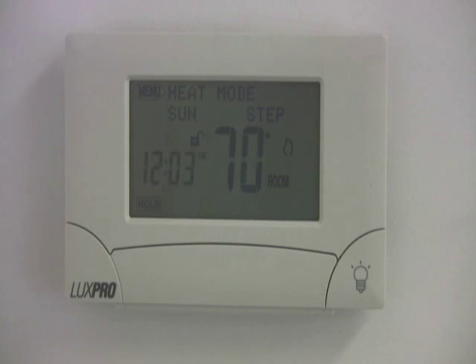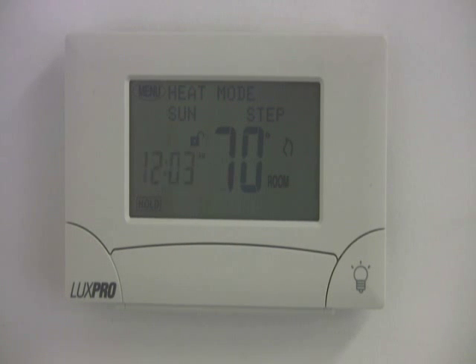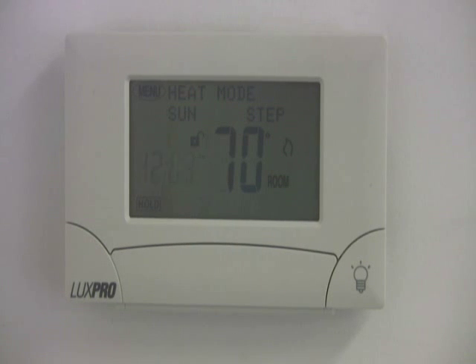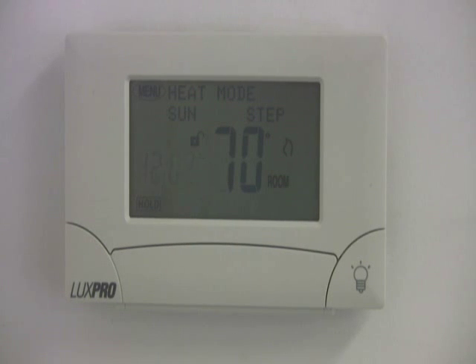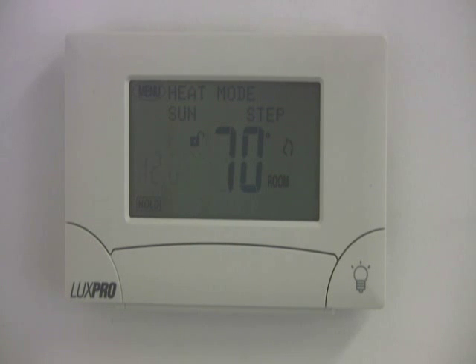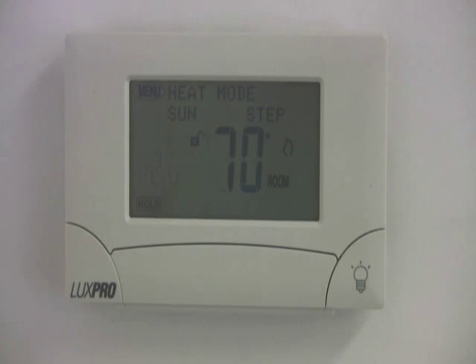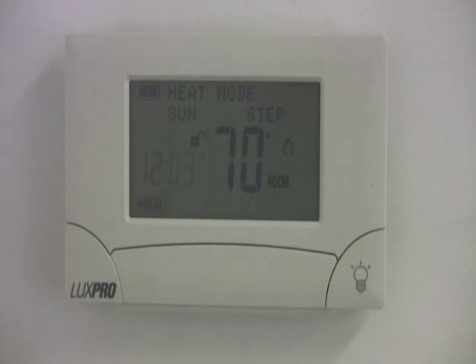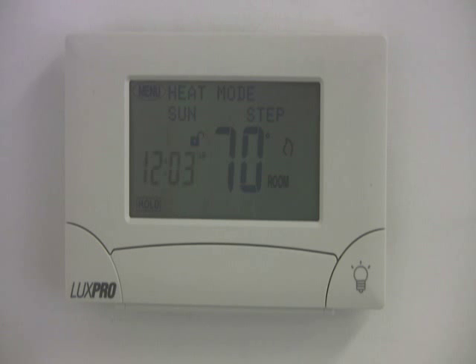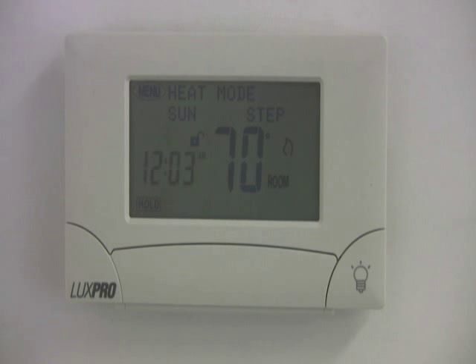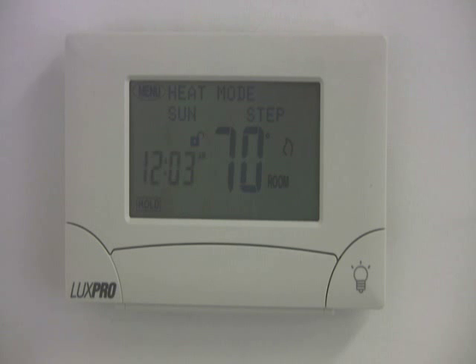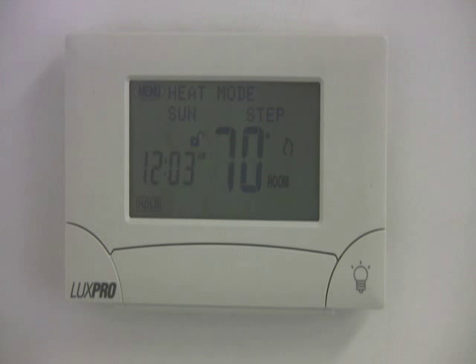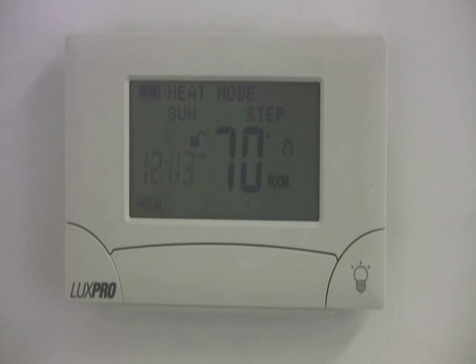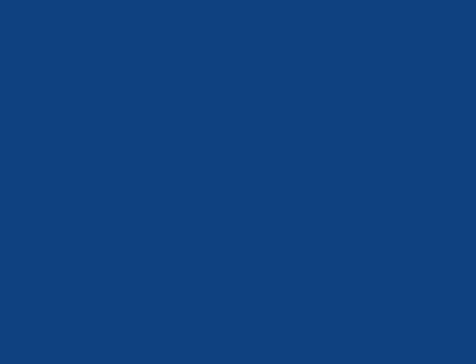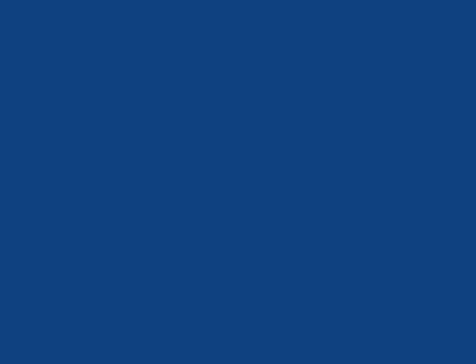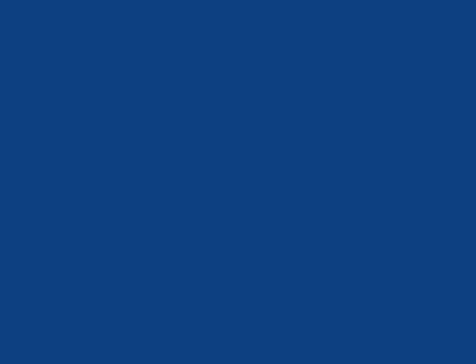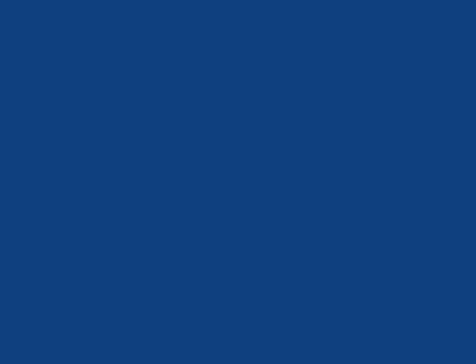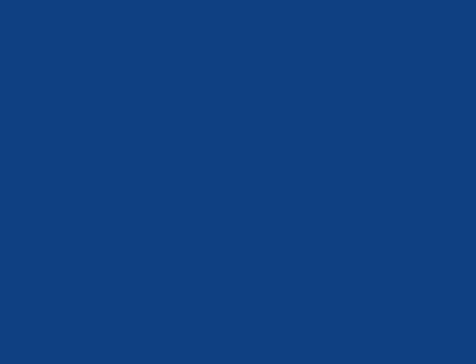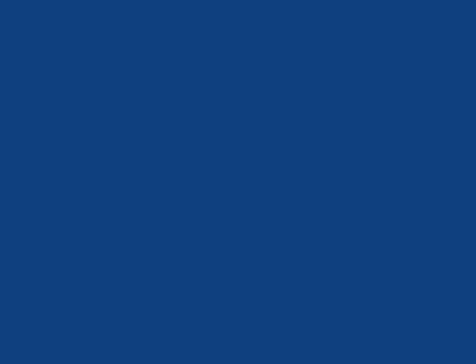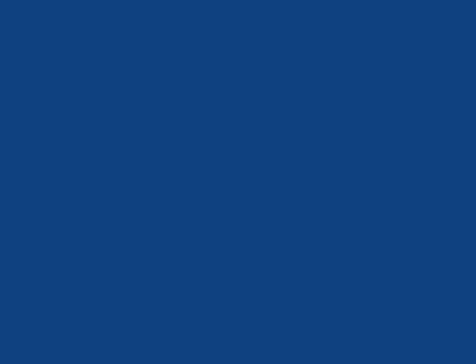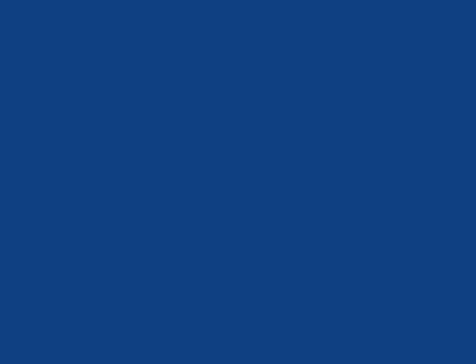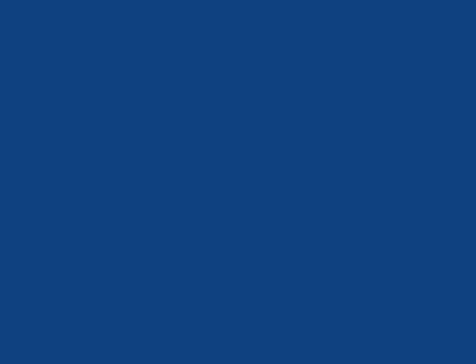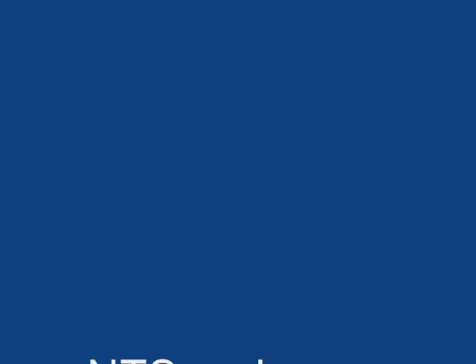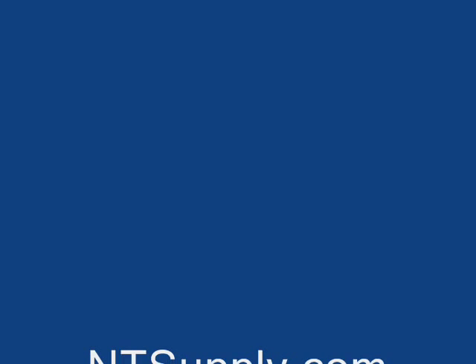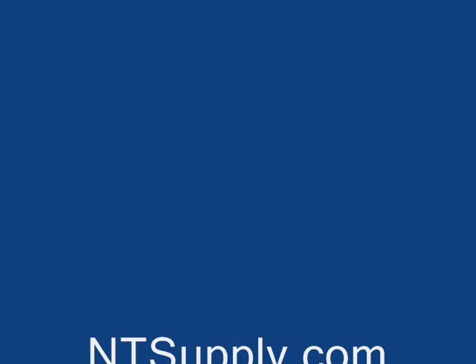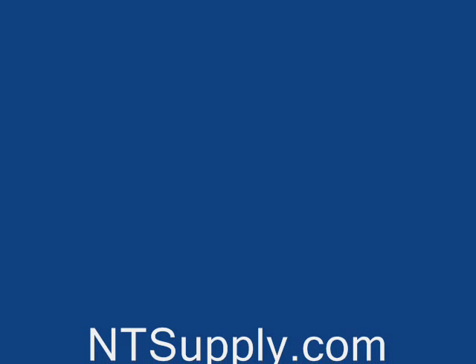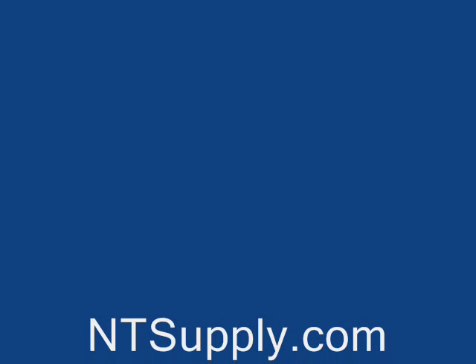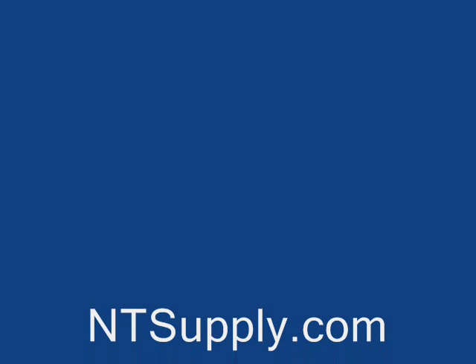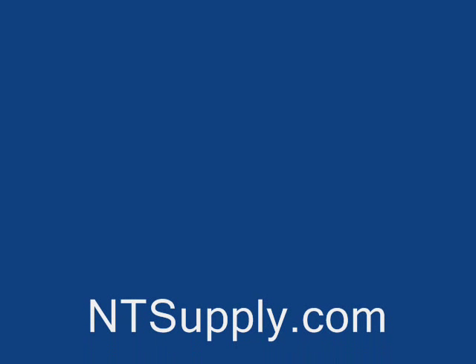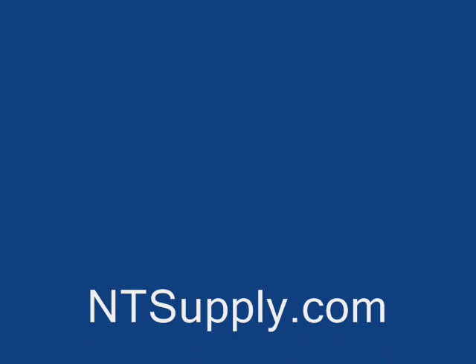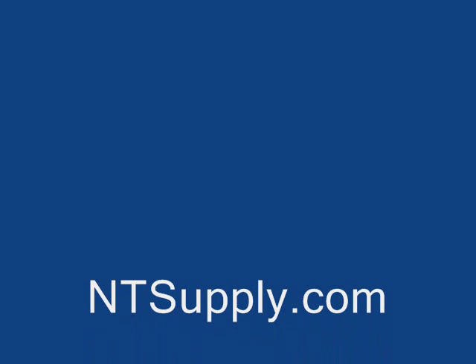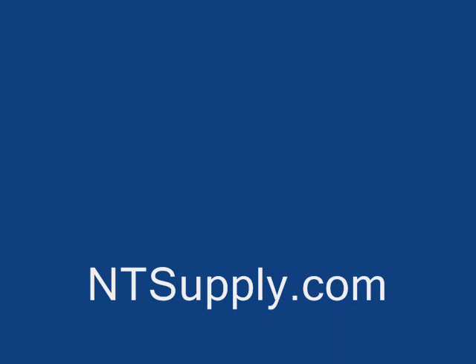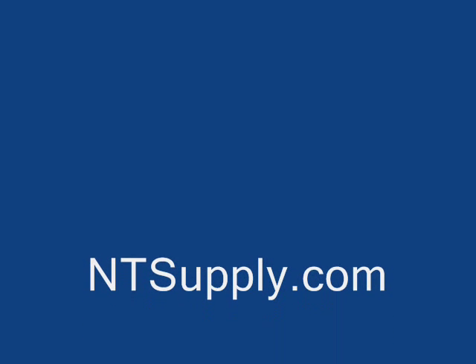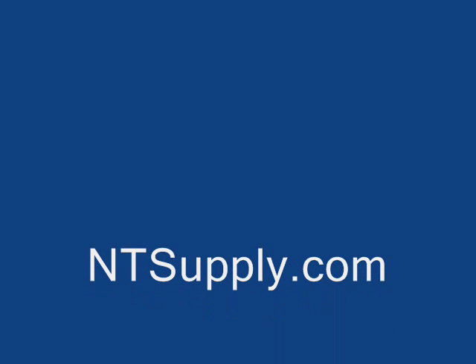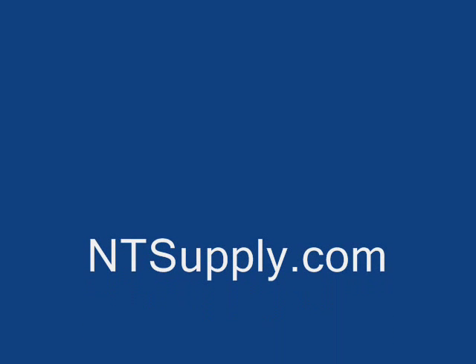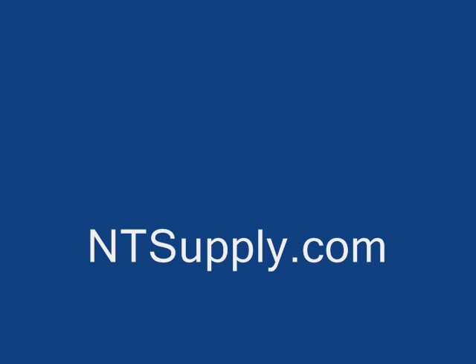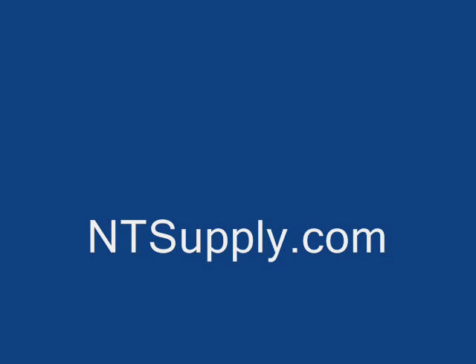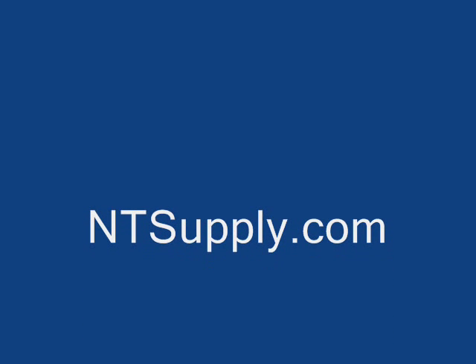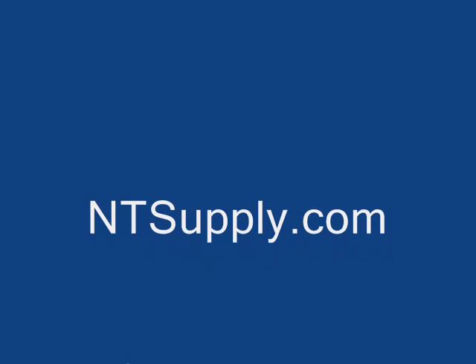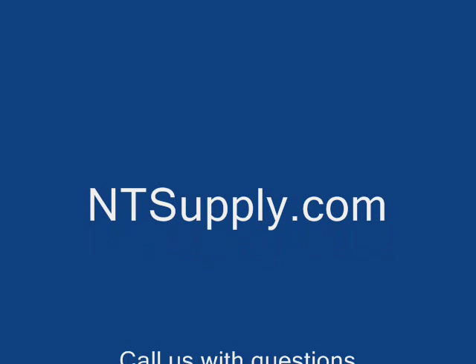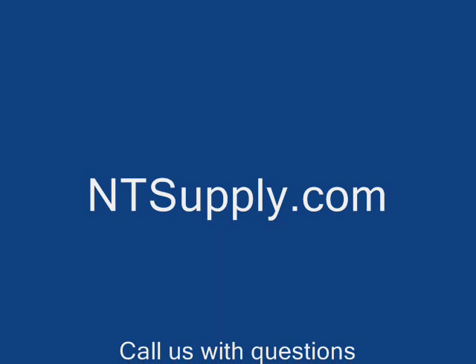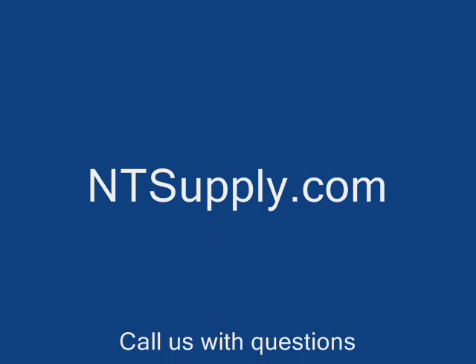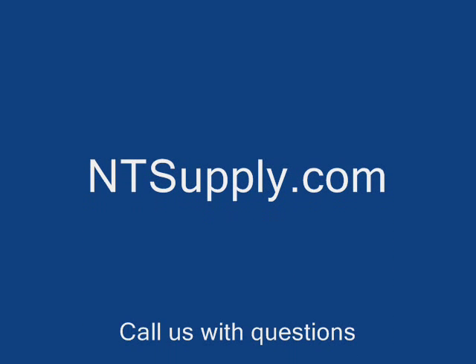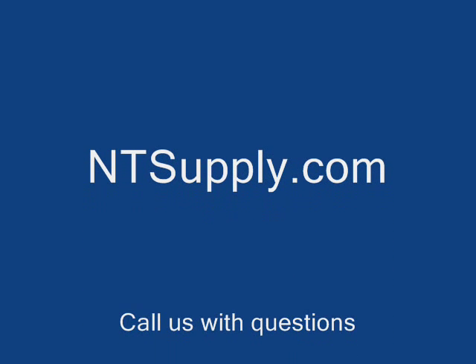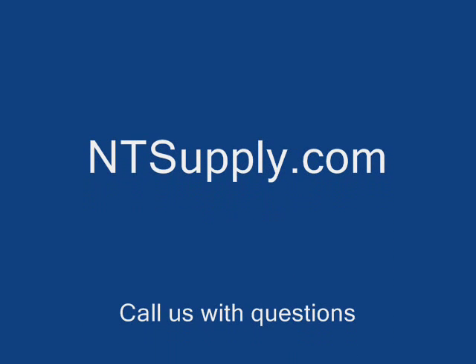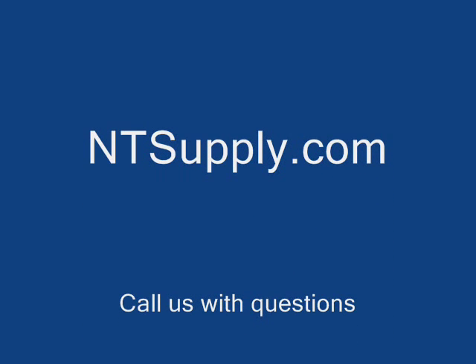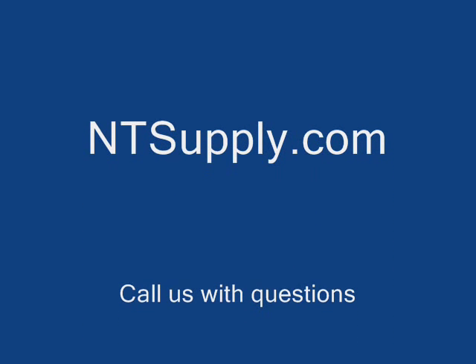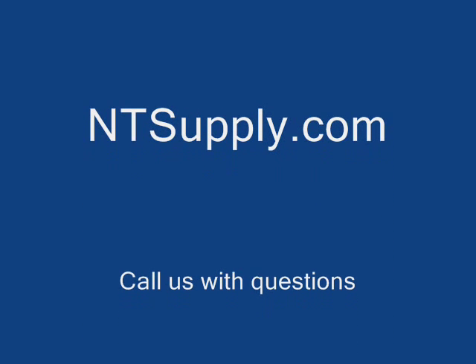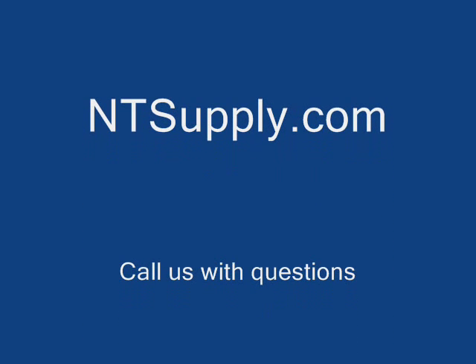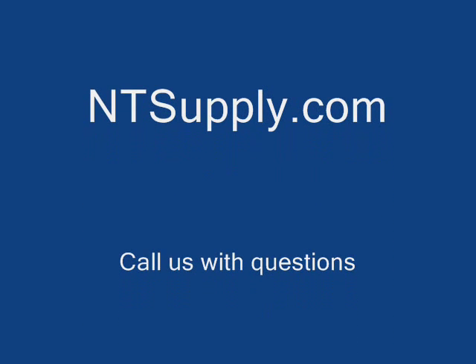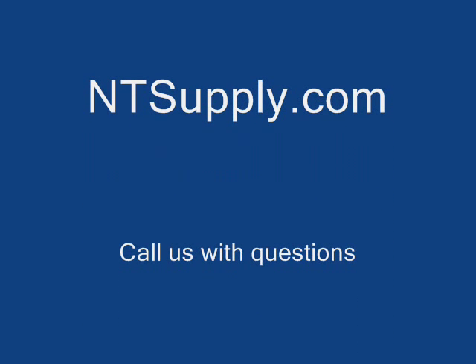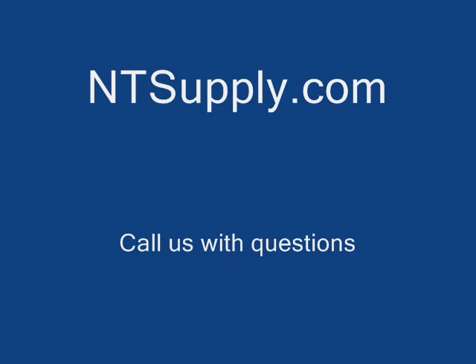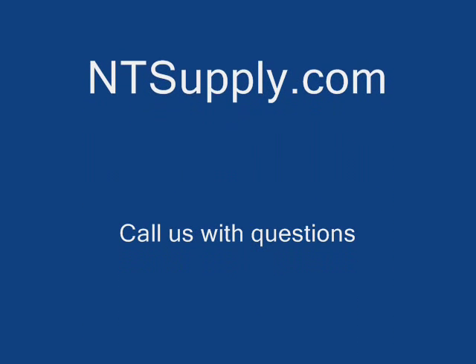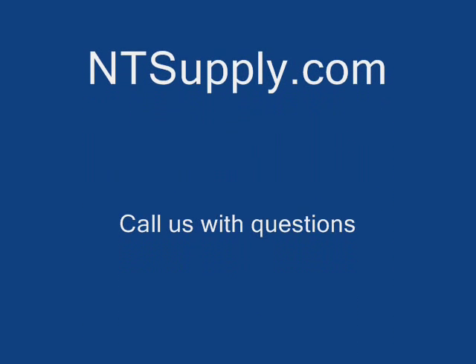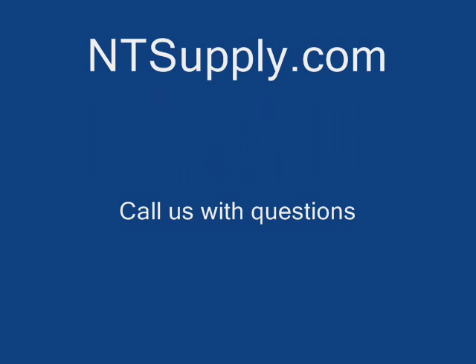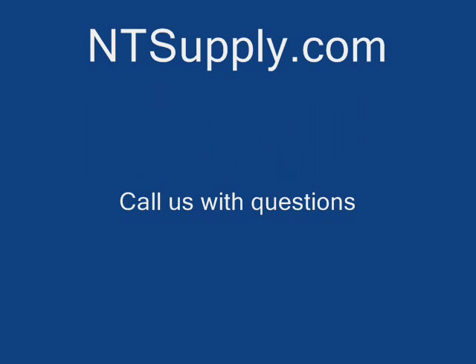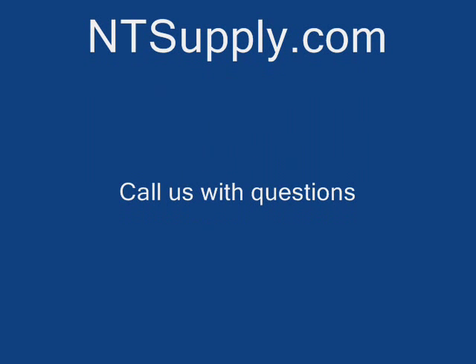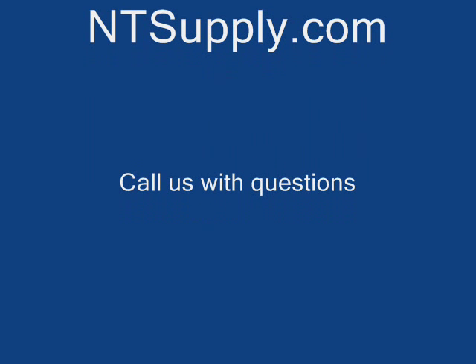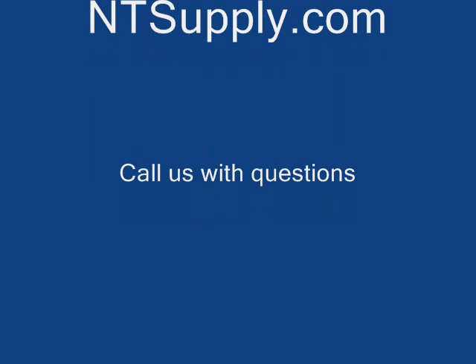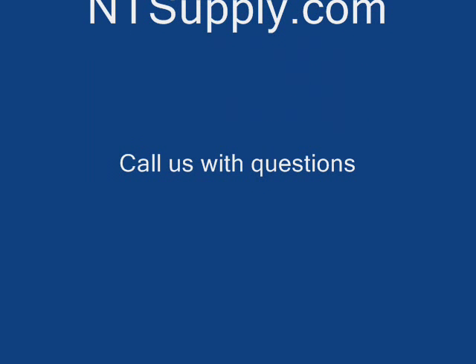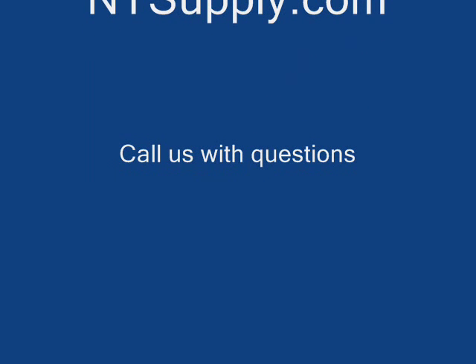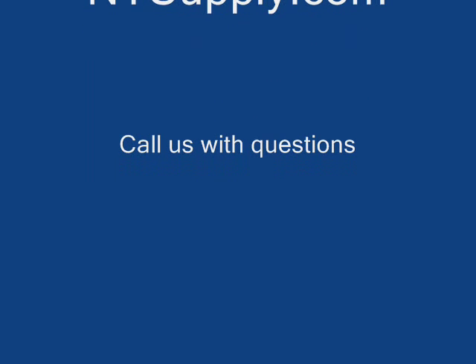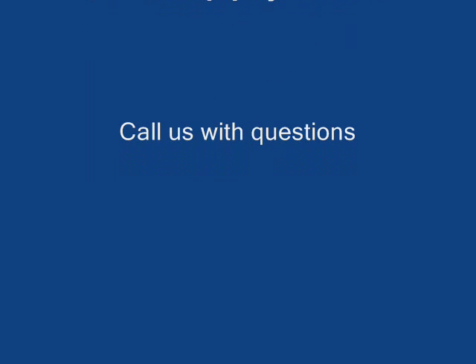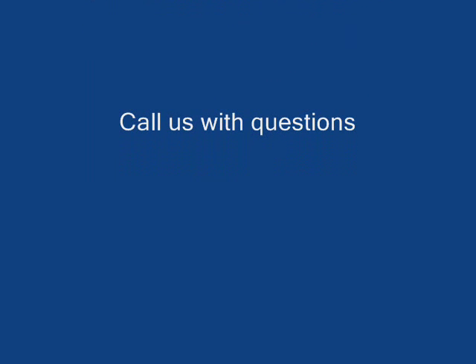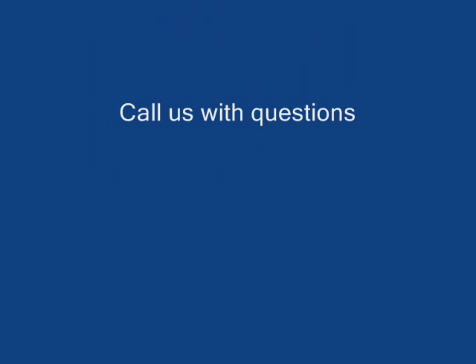So that's it for this video. If you have any questions, please give us a call at 866-764-9900. Thank you.